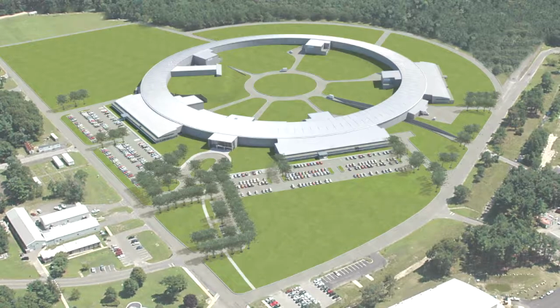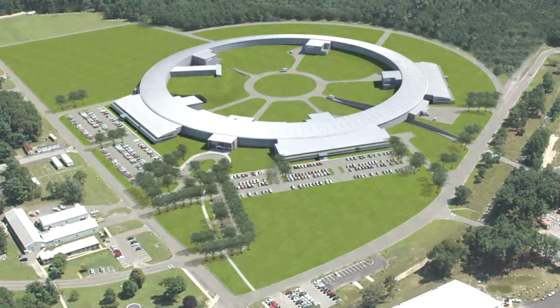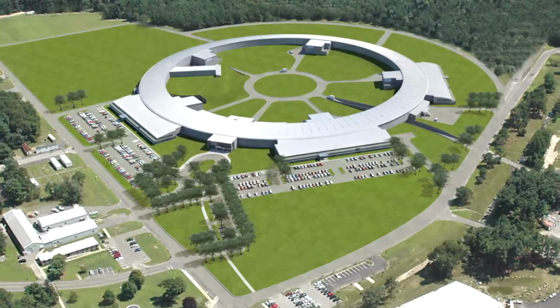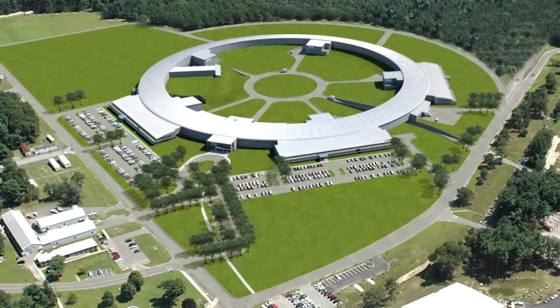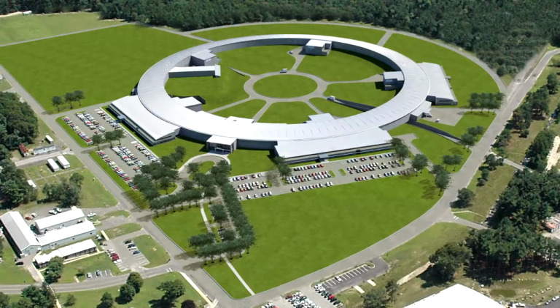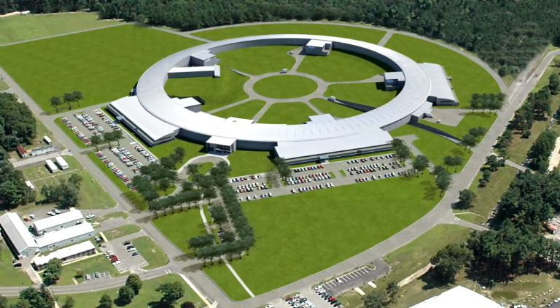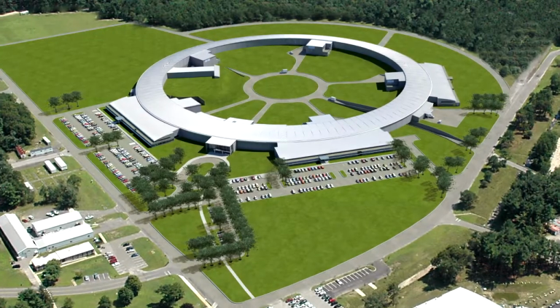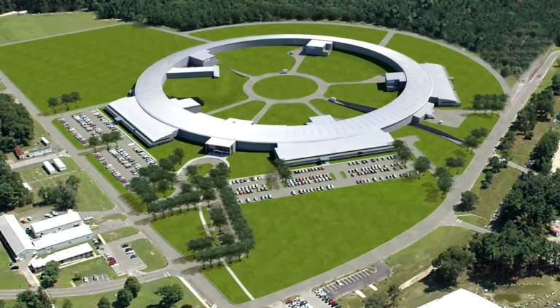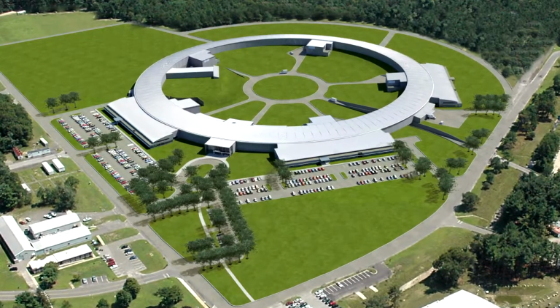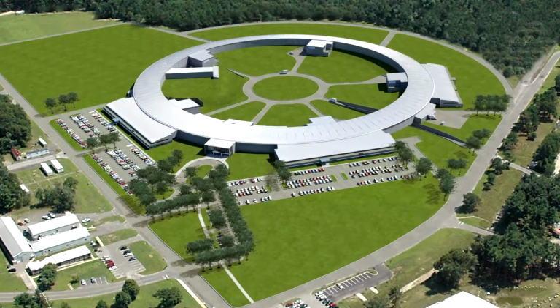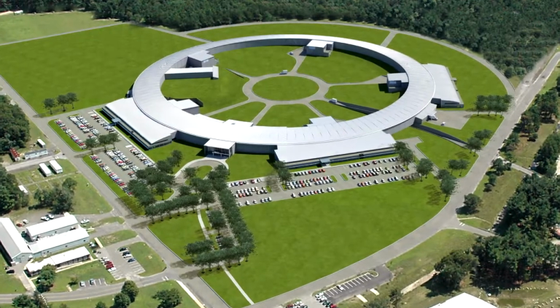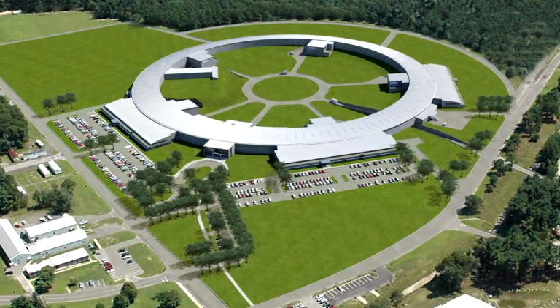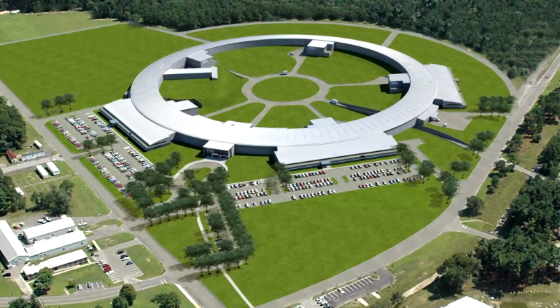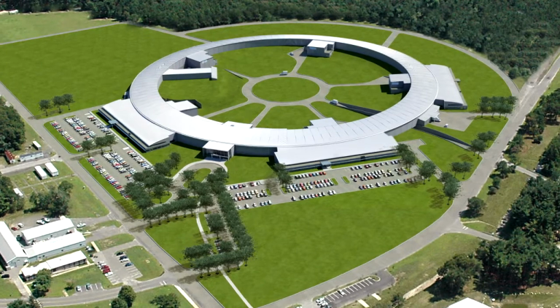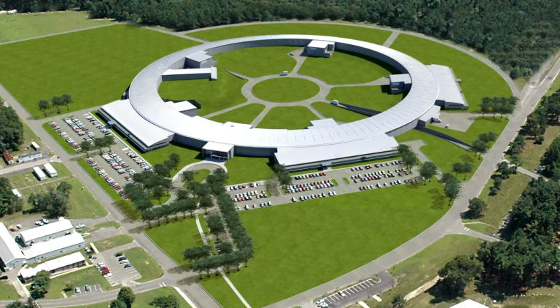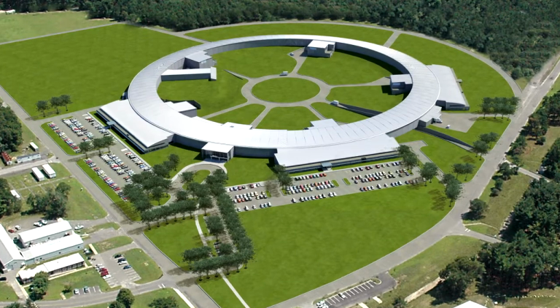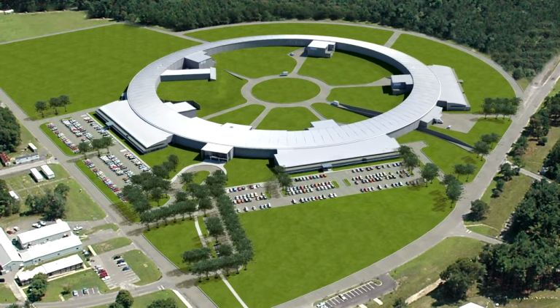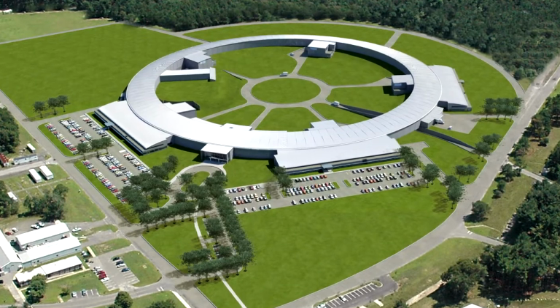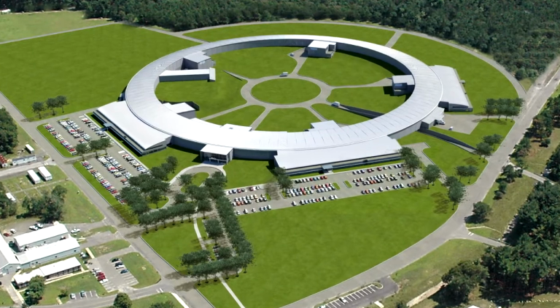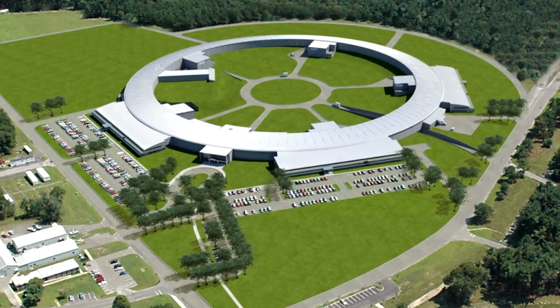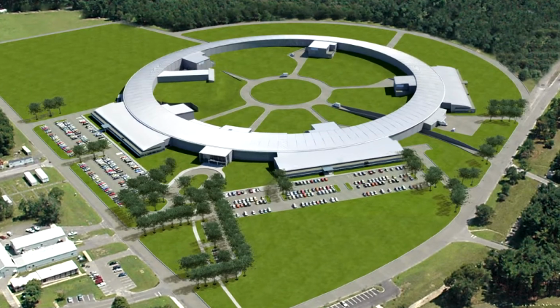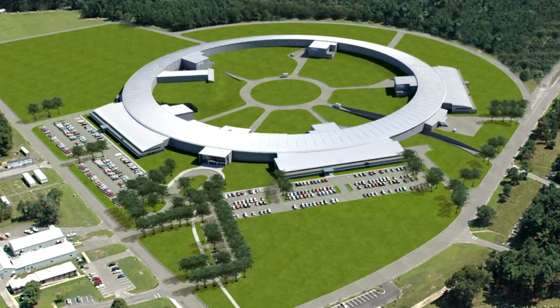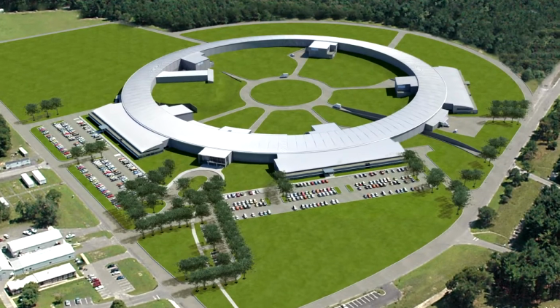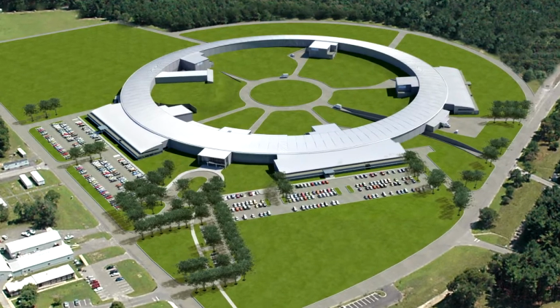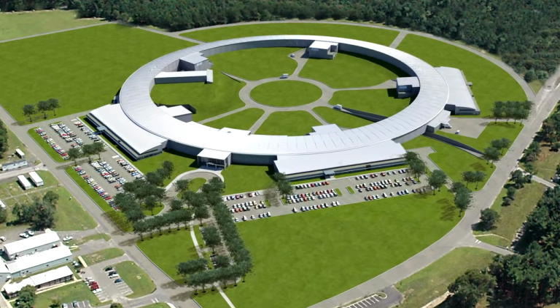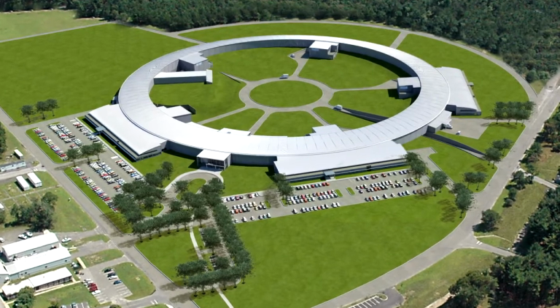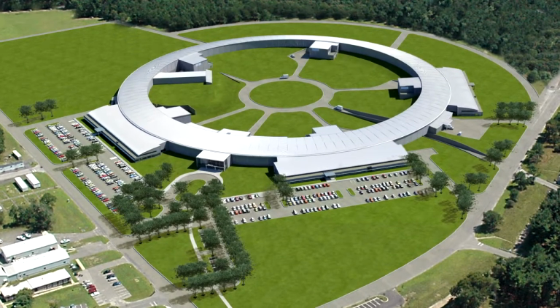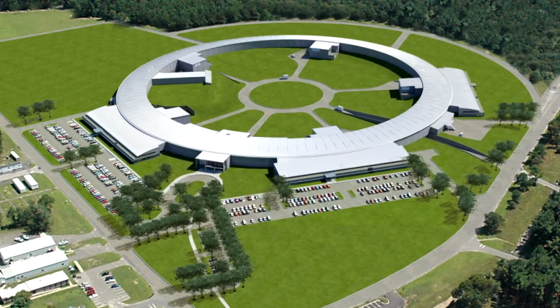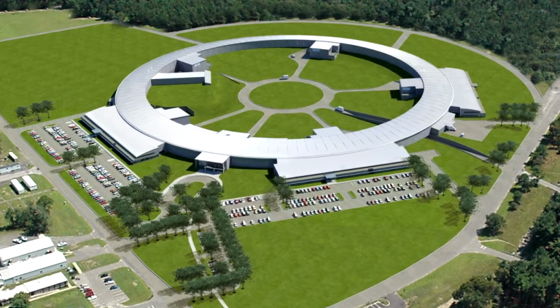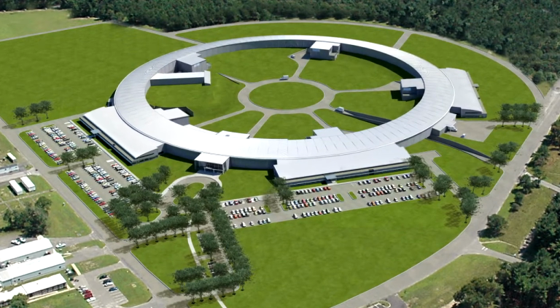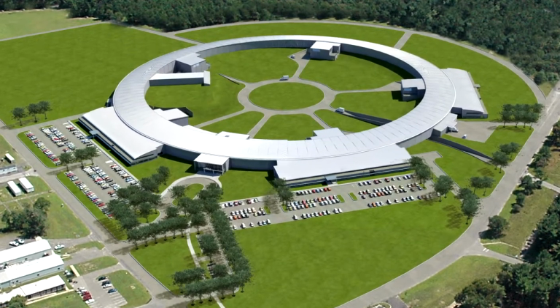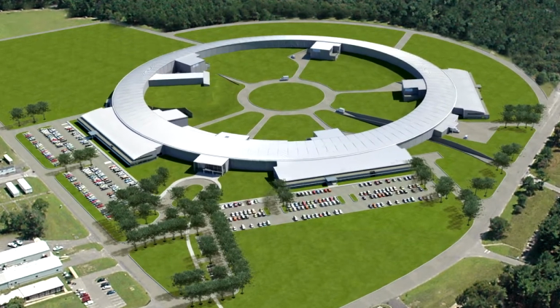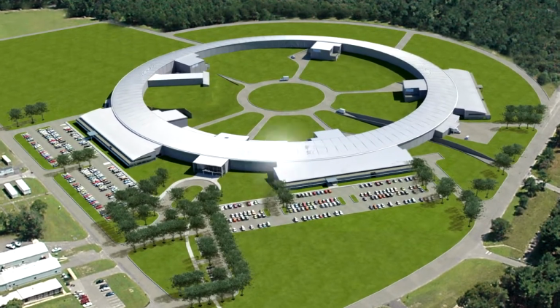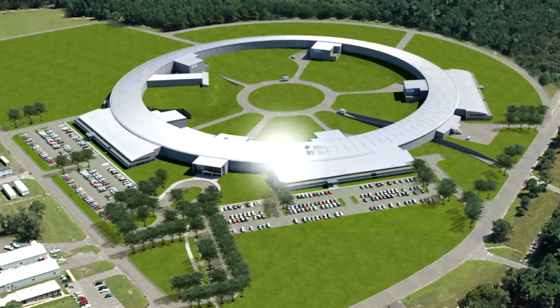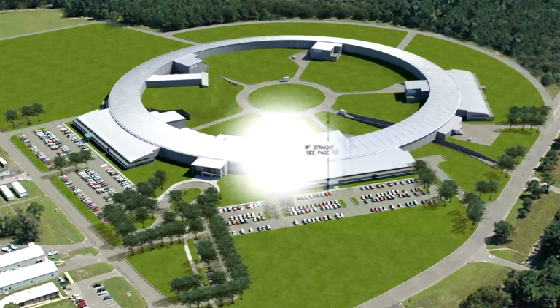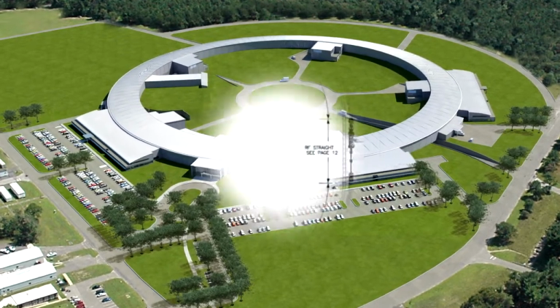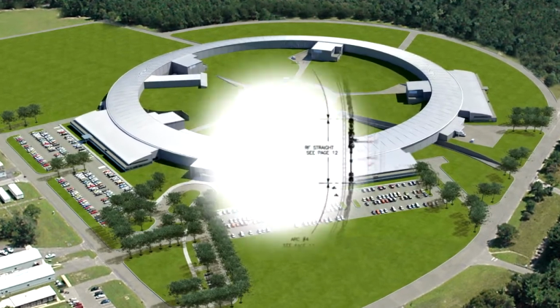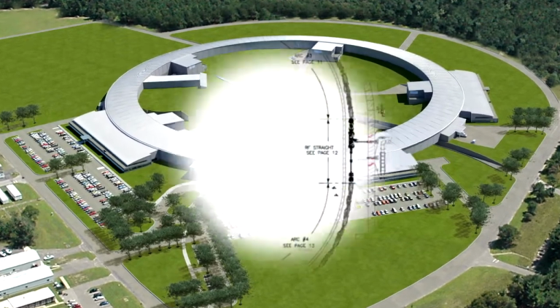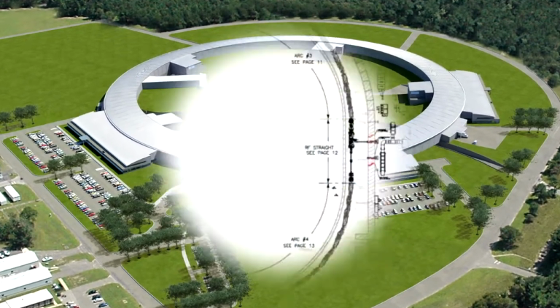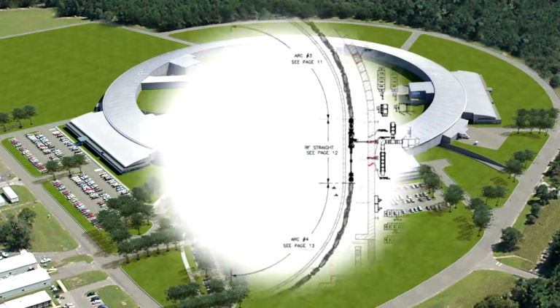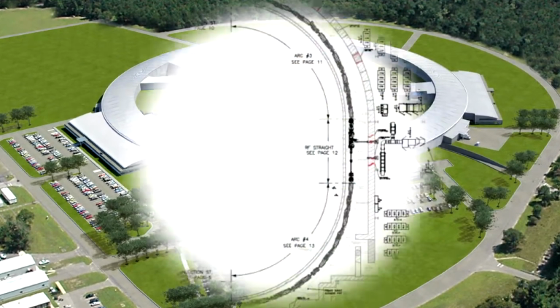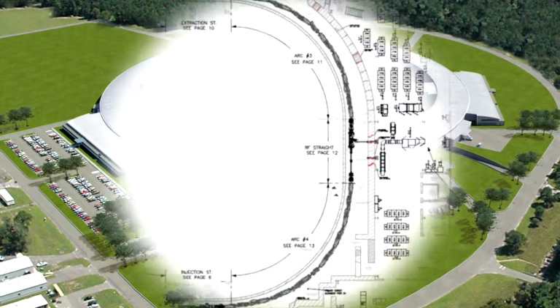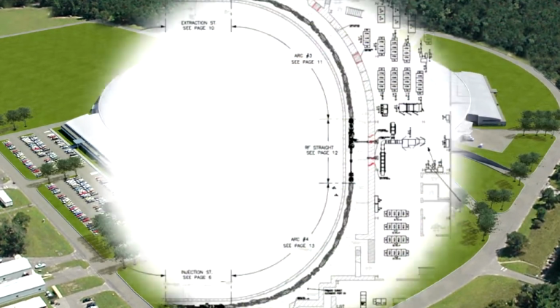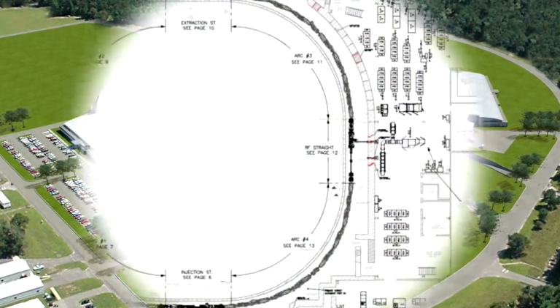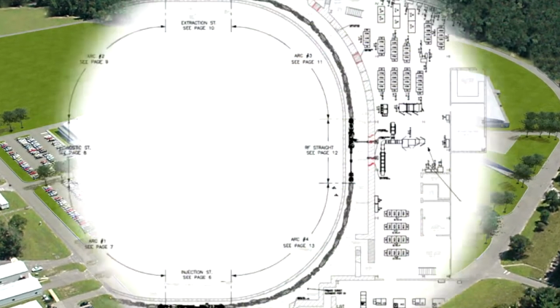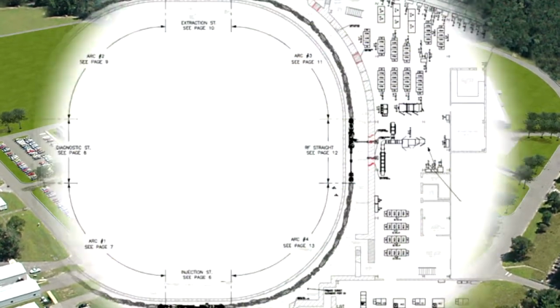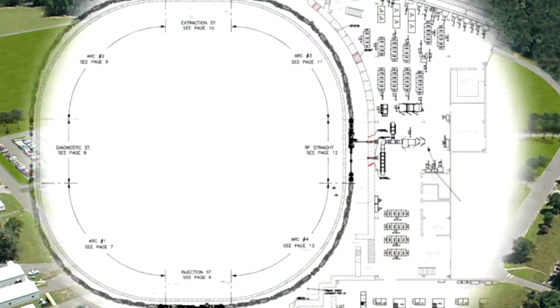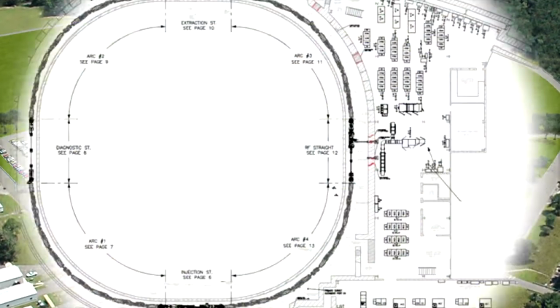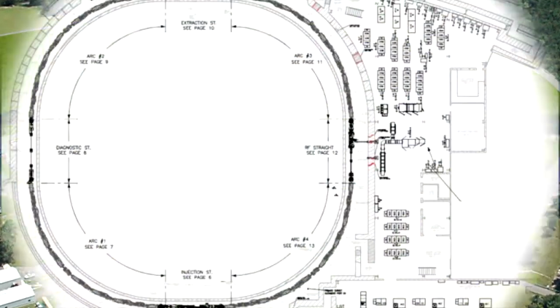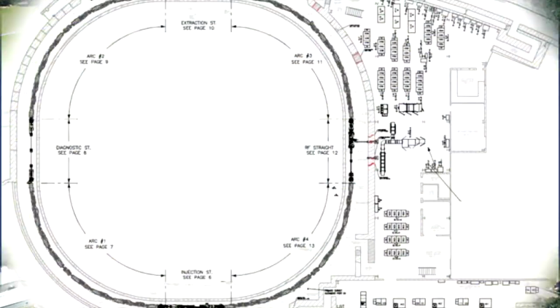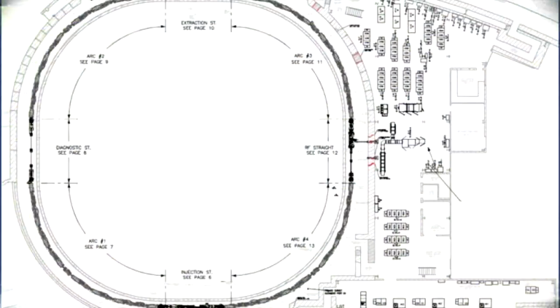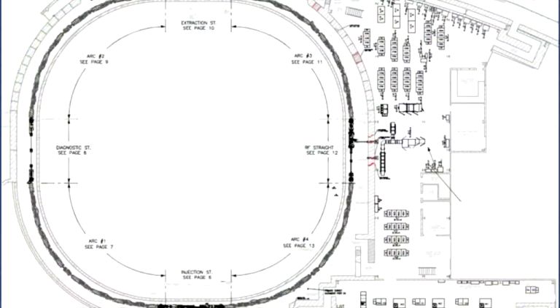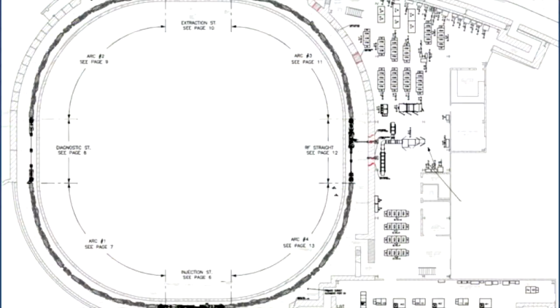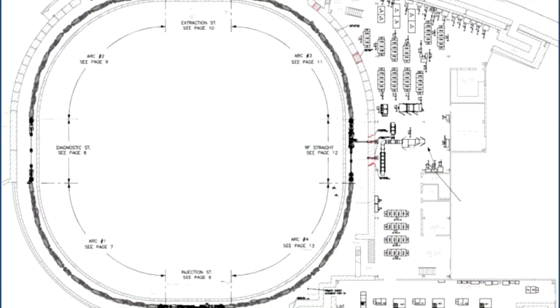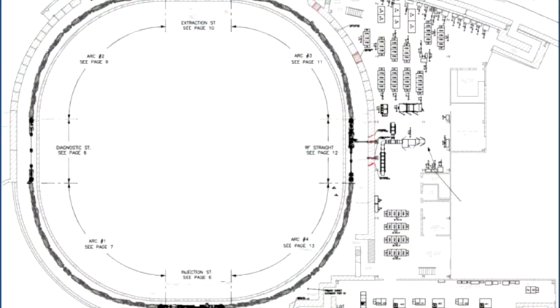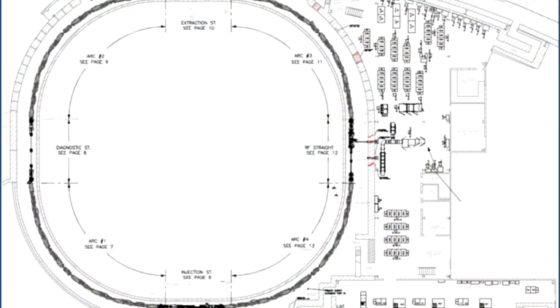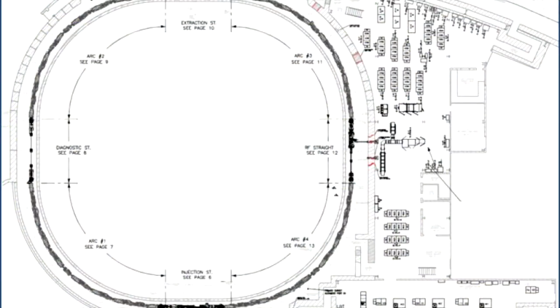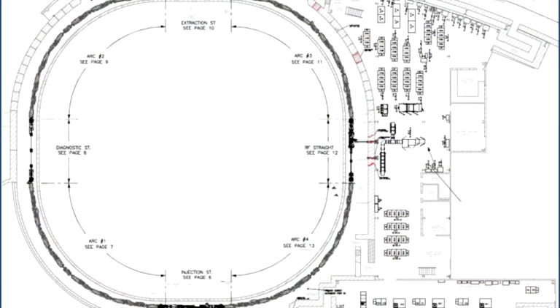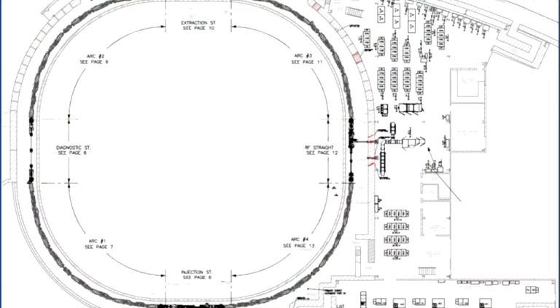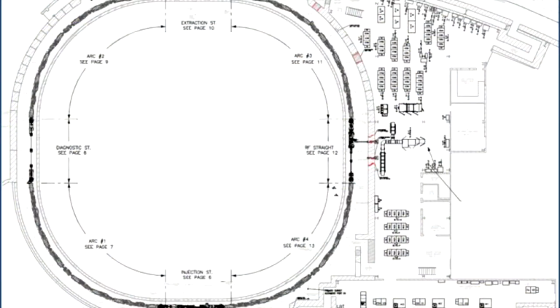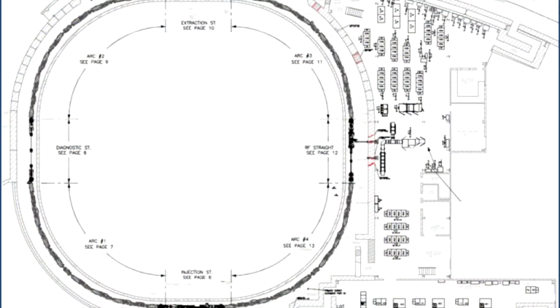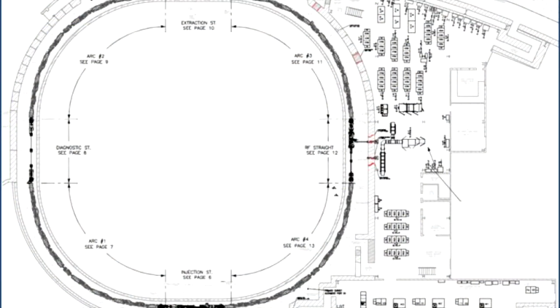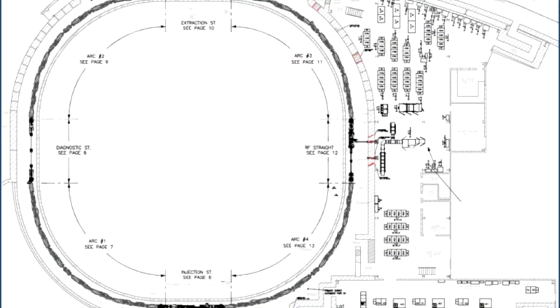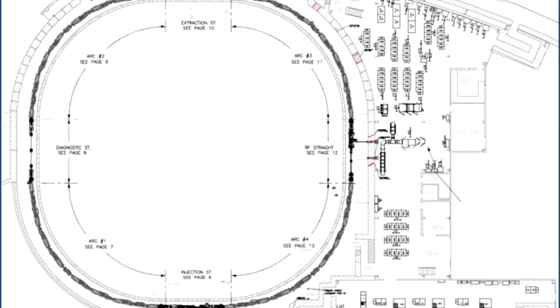At the National Synchrotron Light Source 2, now into construction at Brookhaven Lab, booster installation is moving right along.